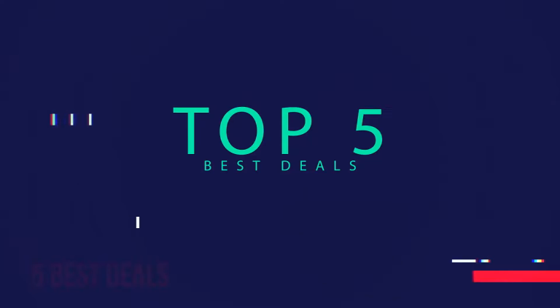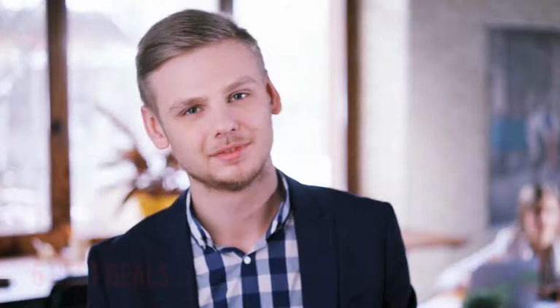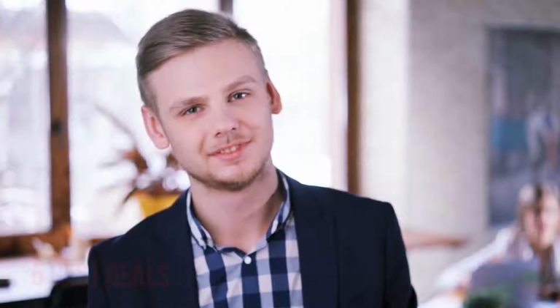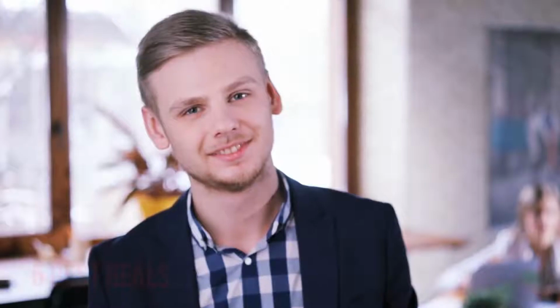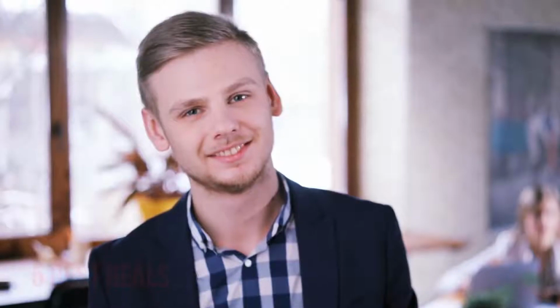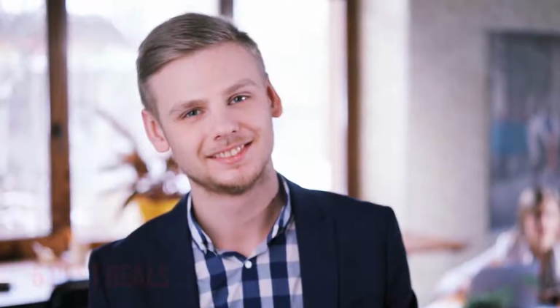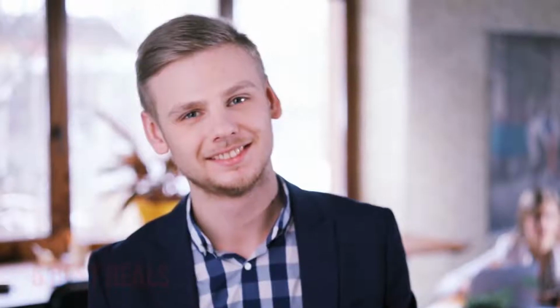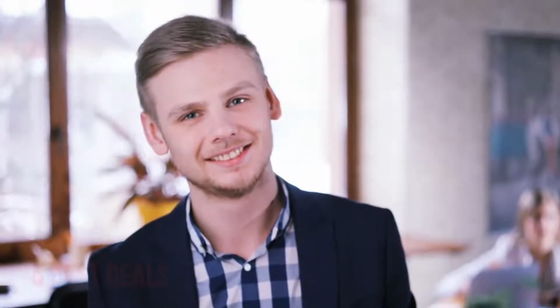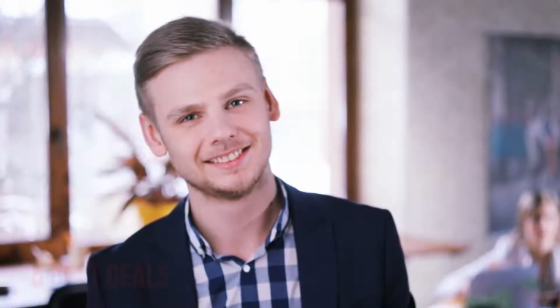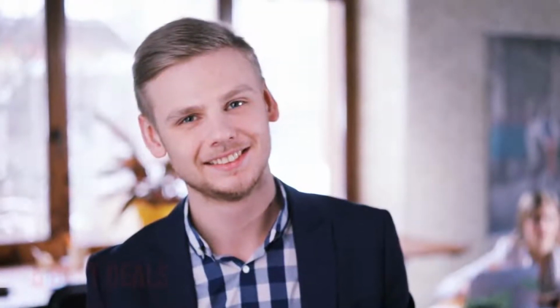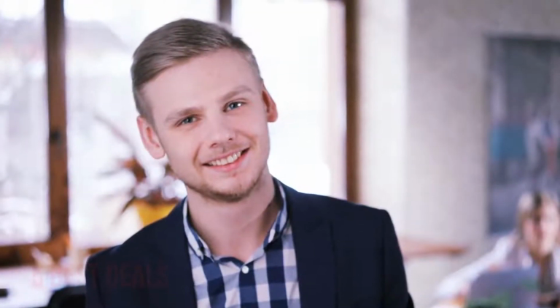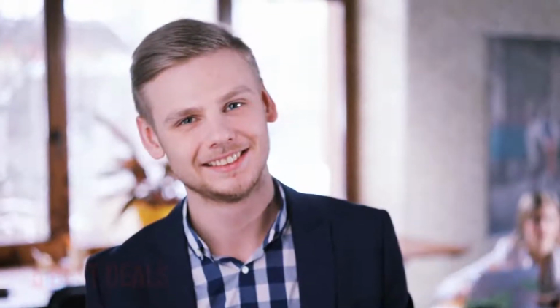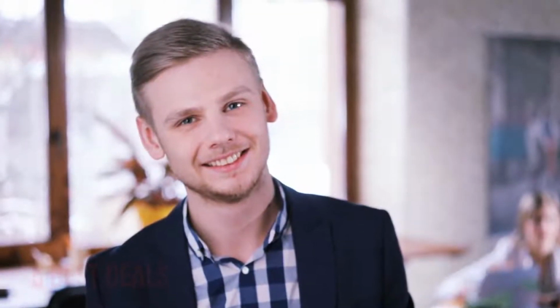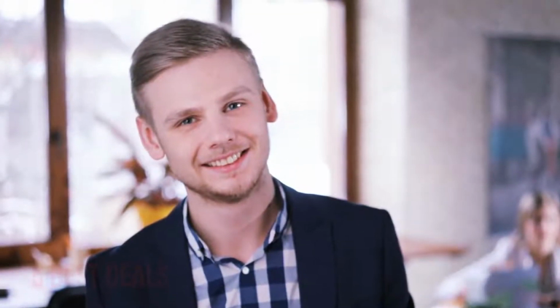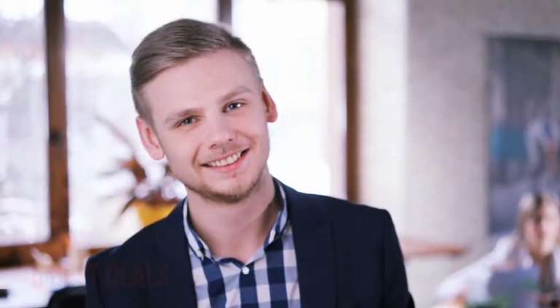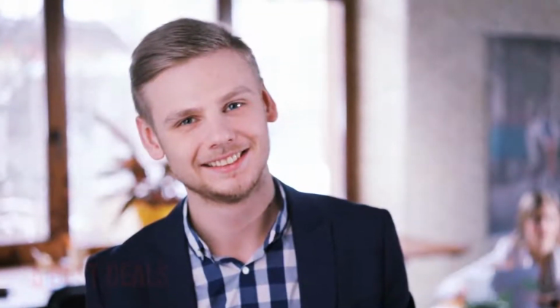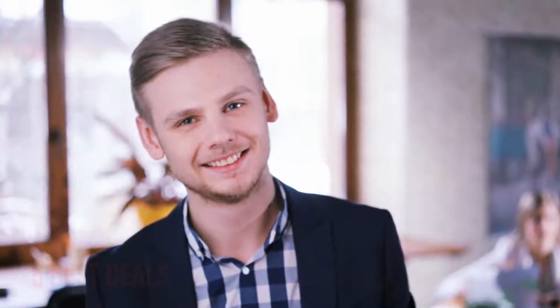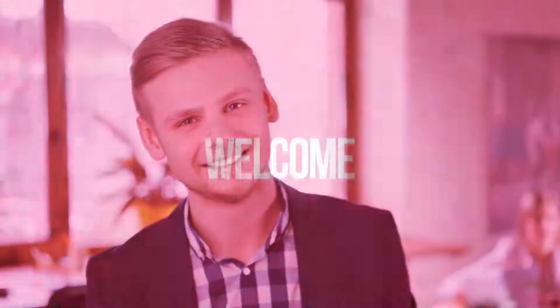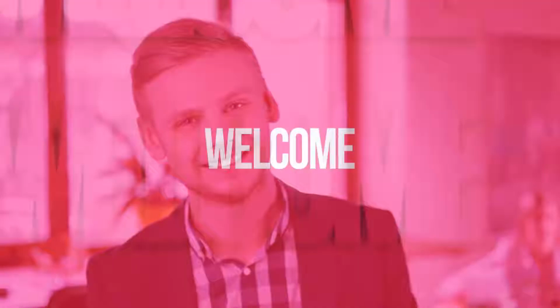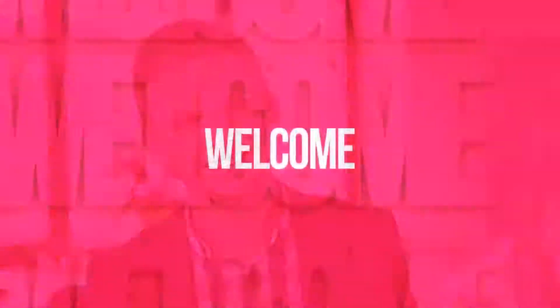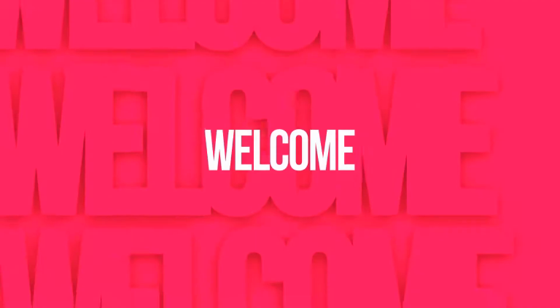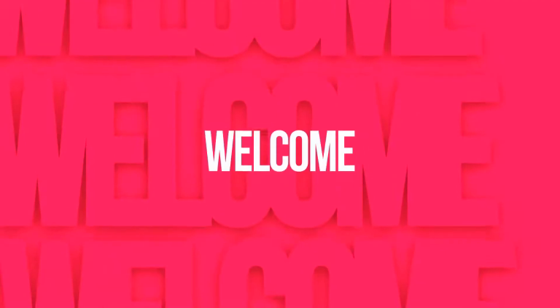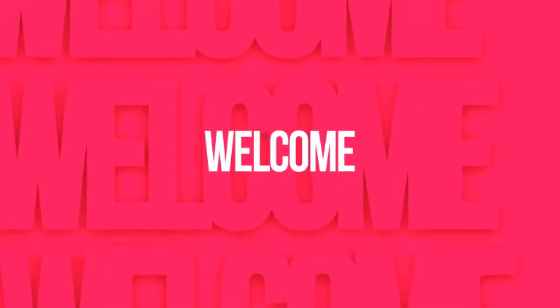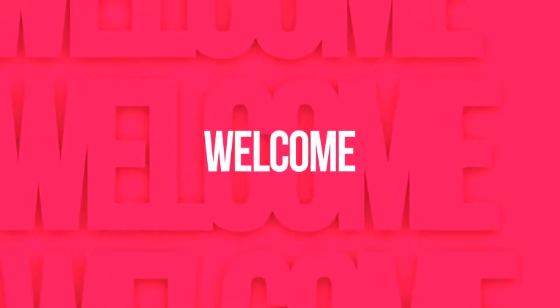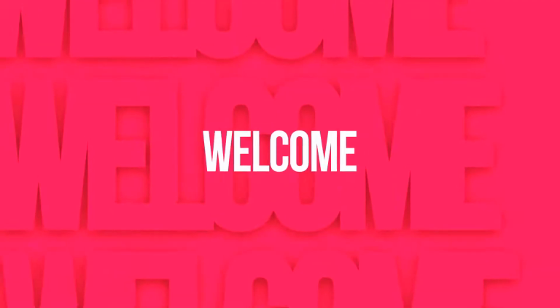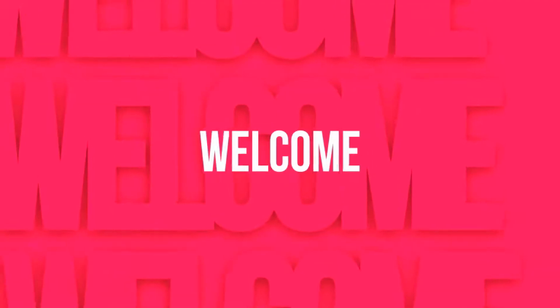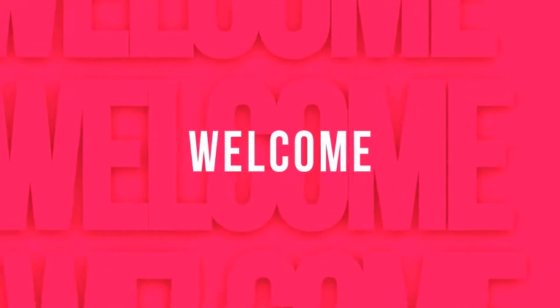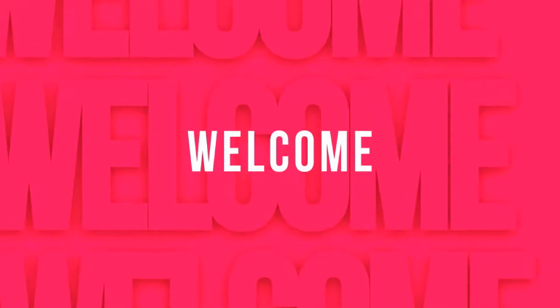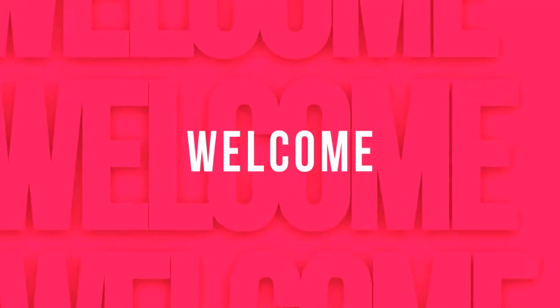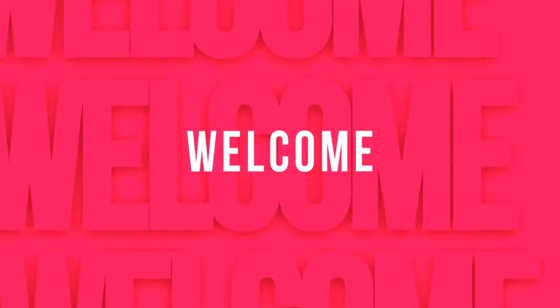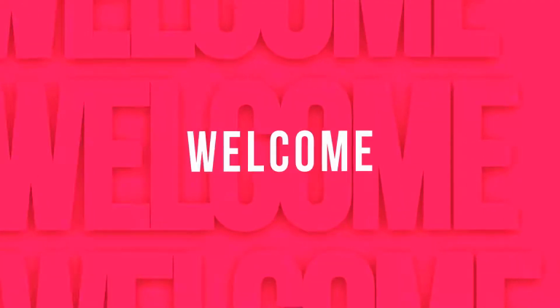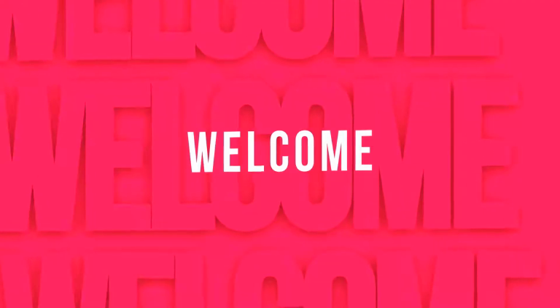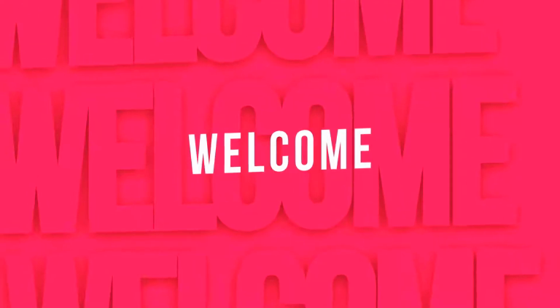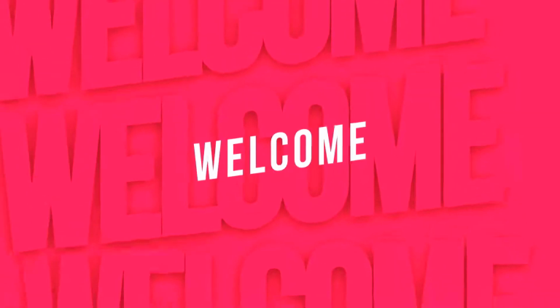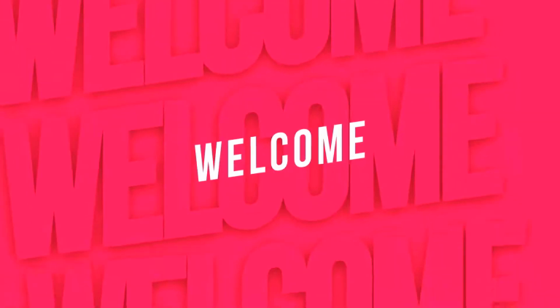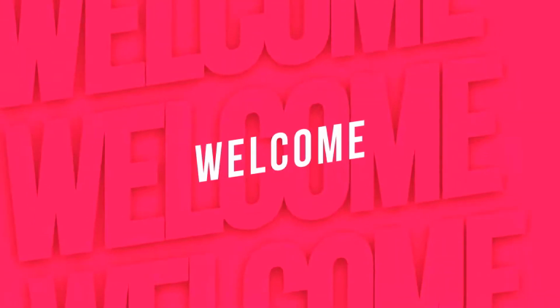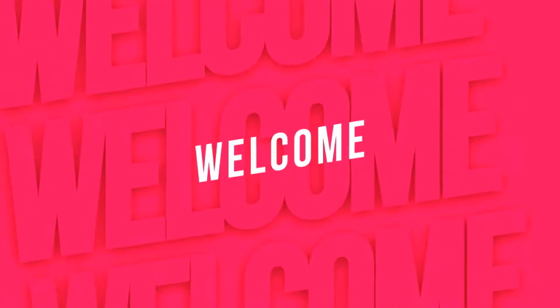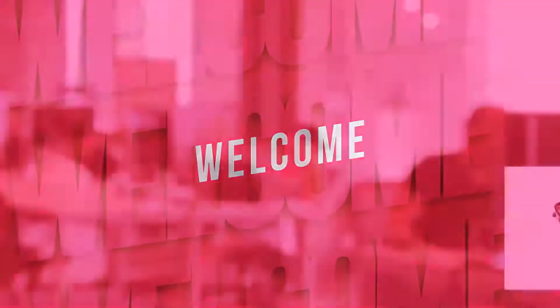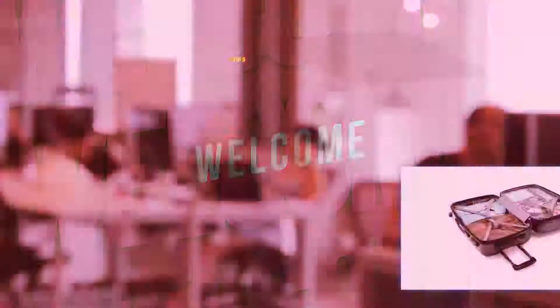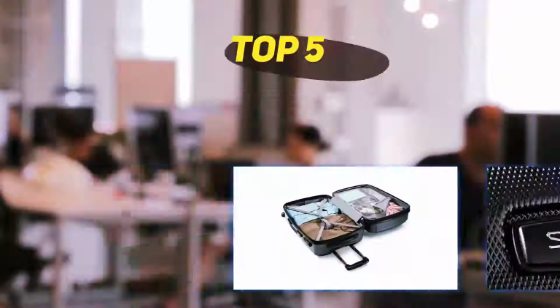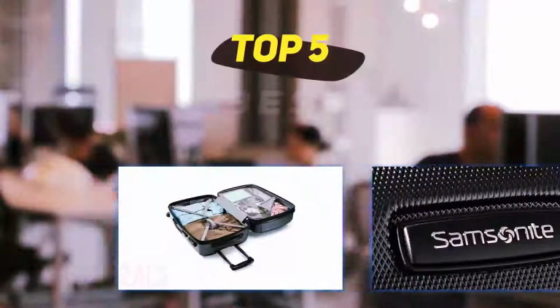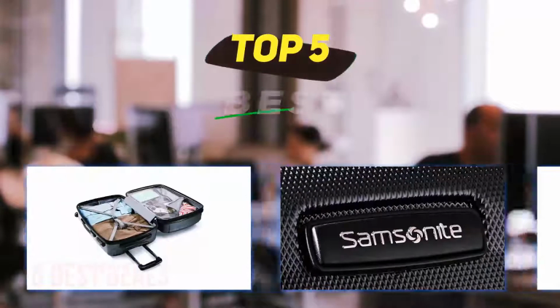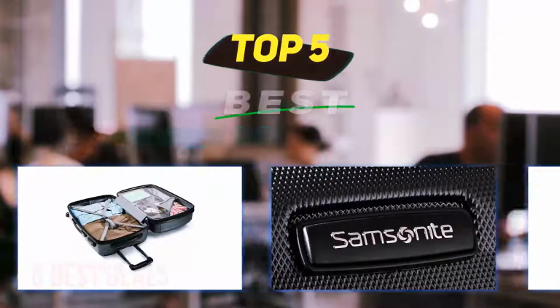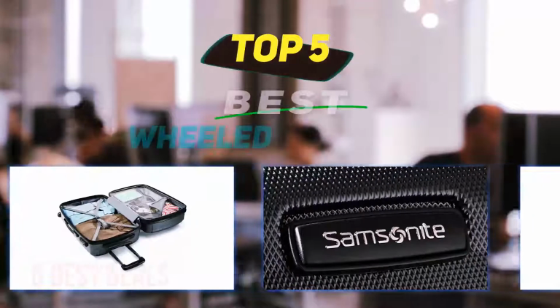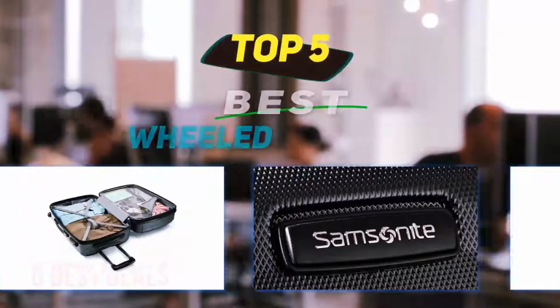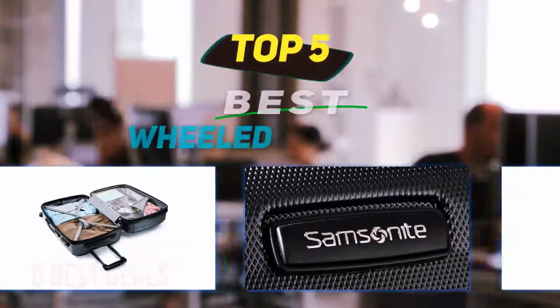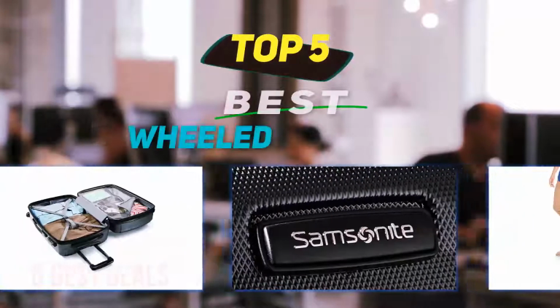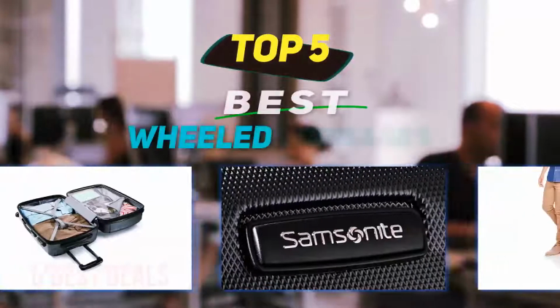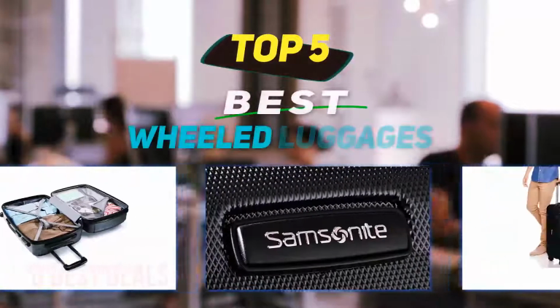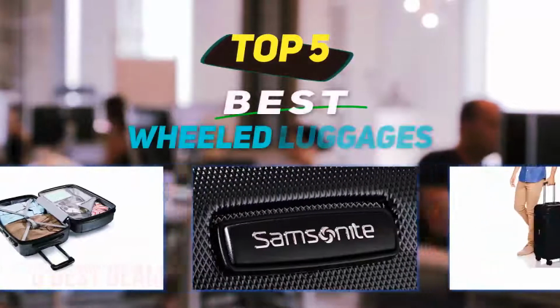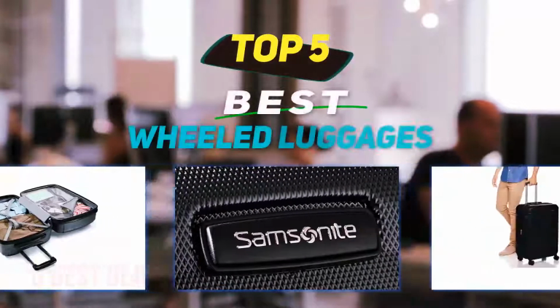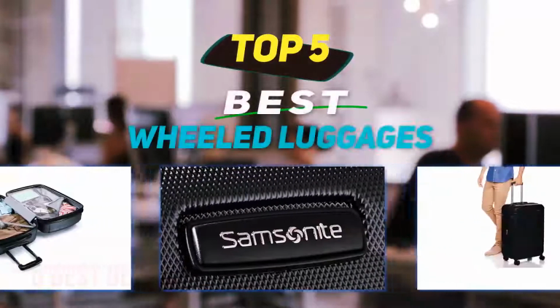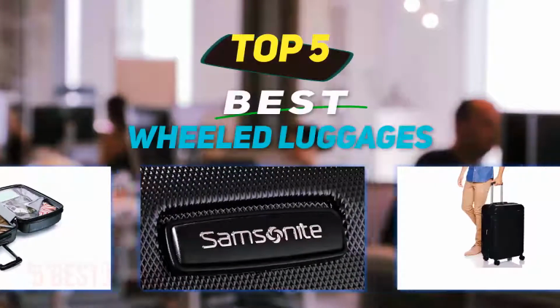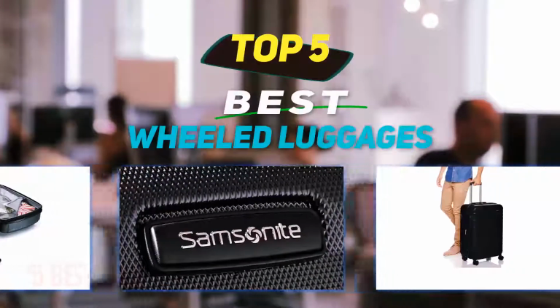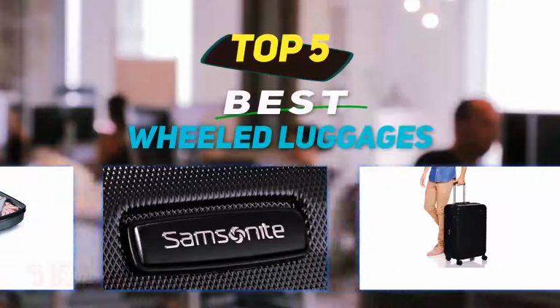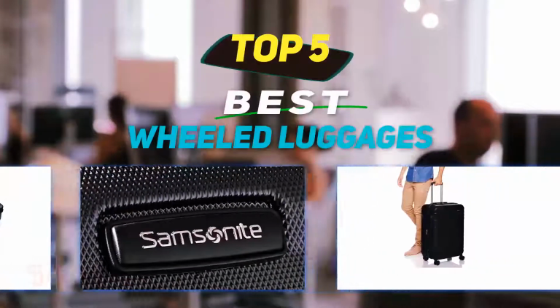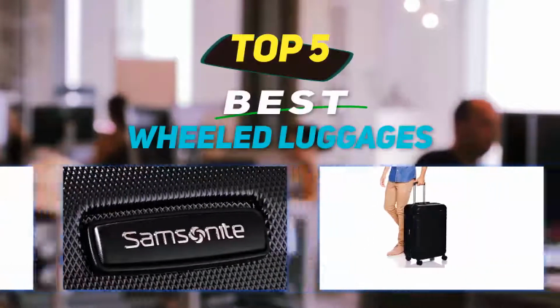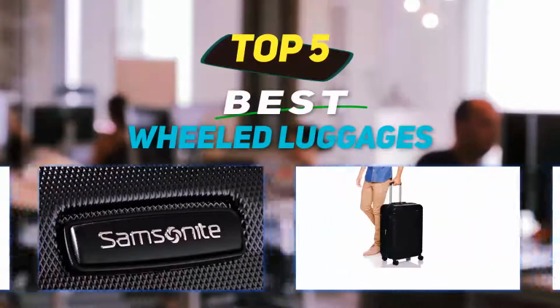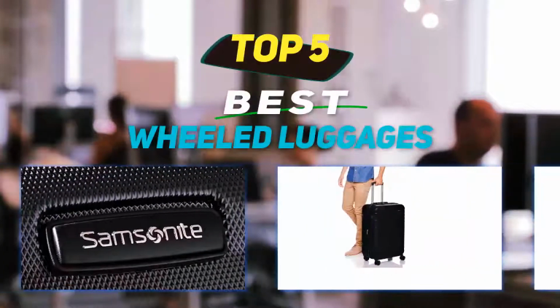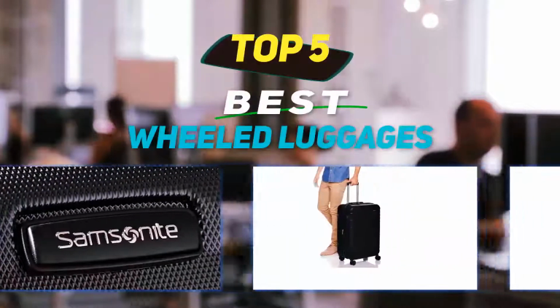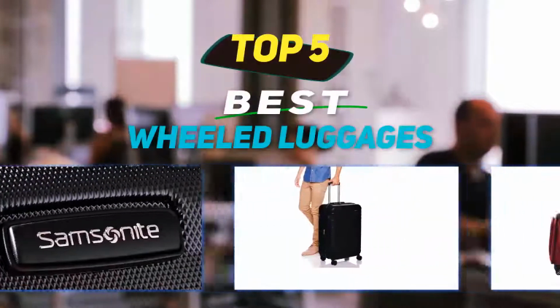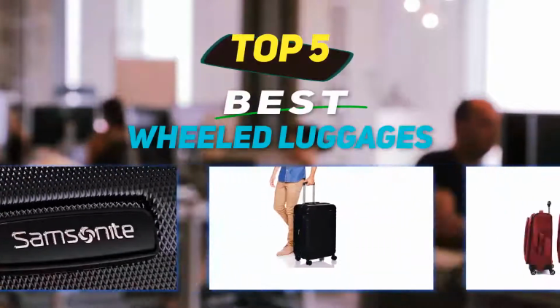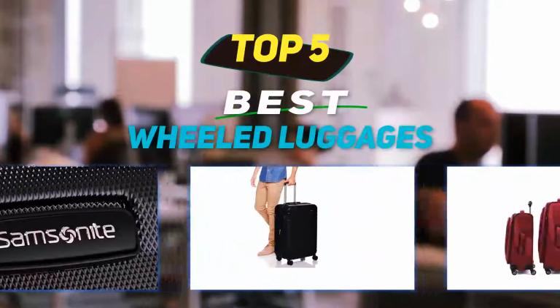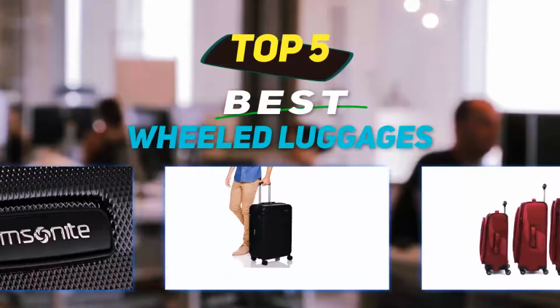Hey guys, welcome back to my channel. In this video I'm gonna talk about the top five best wheeled luggages.